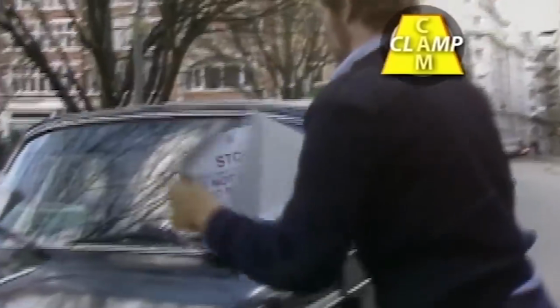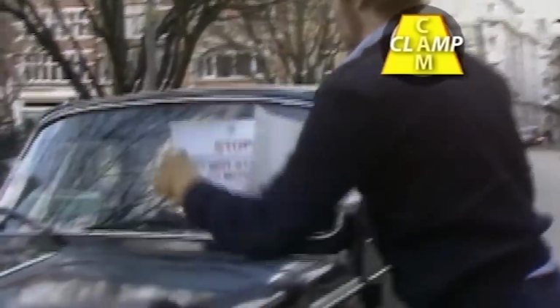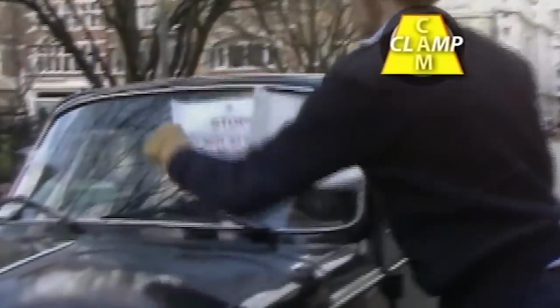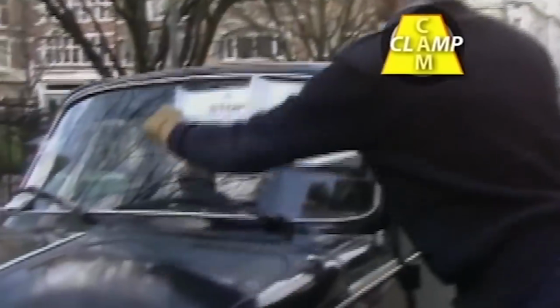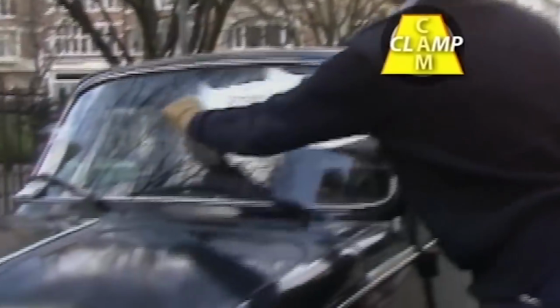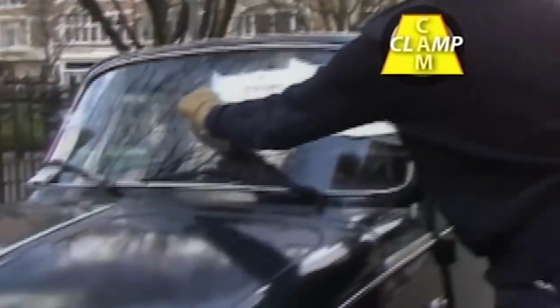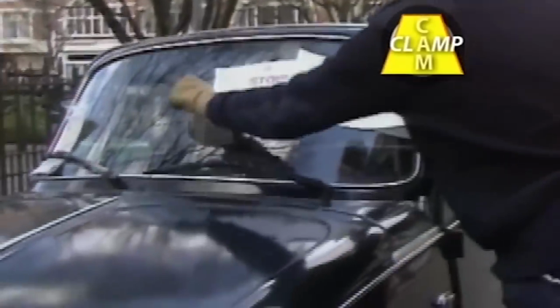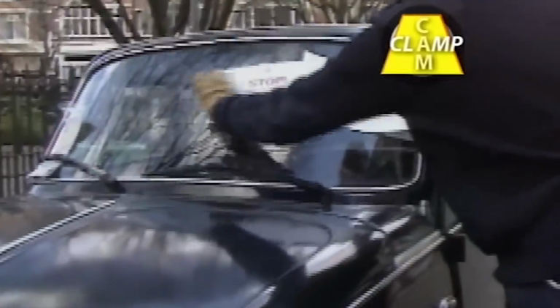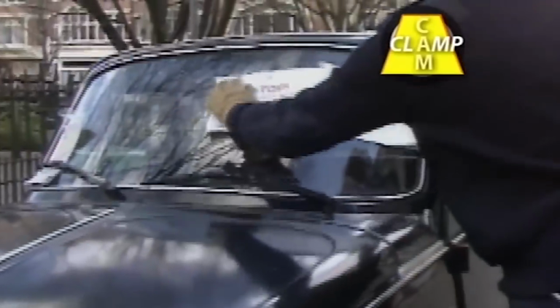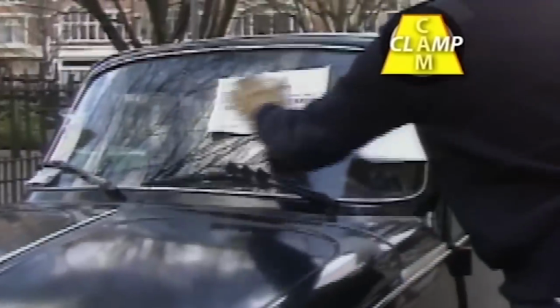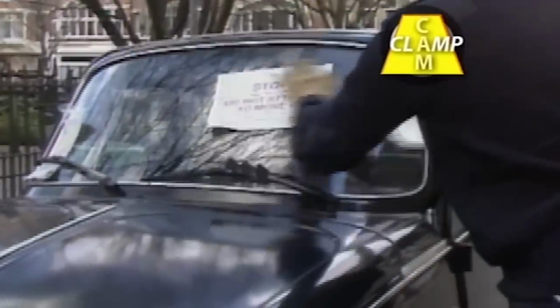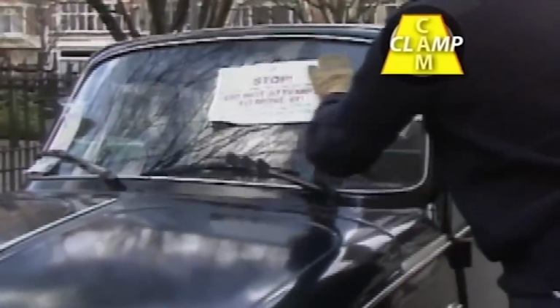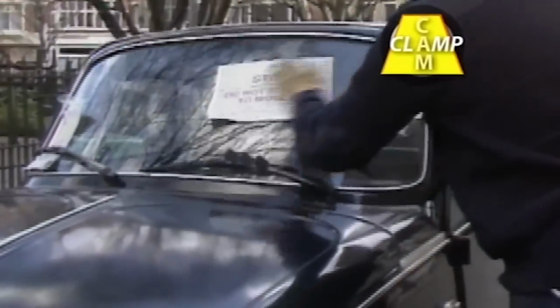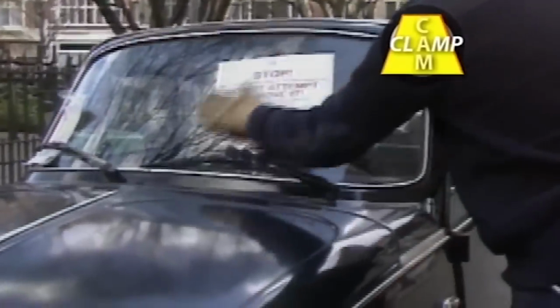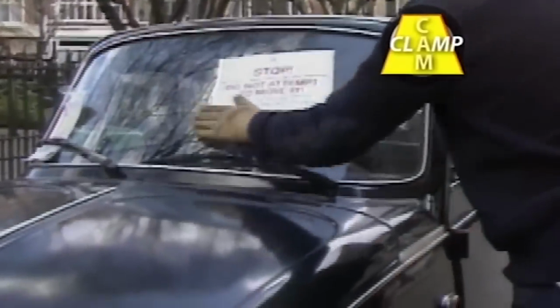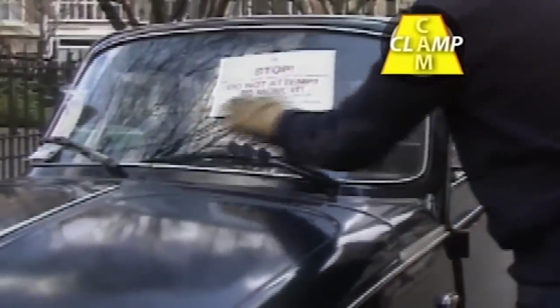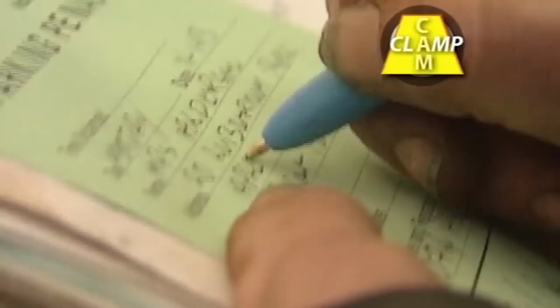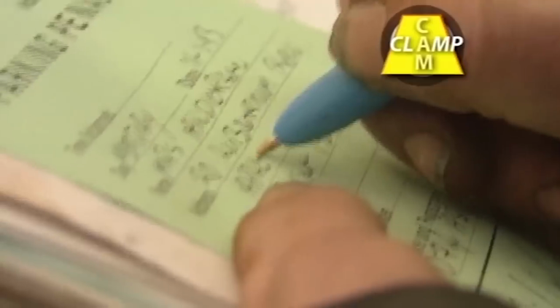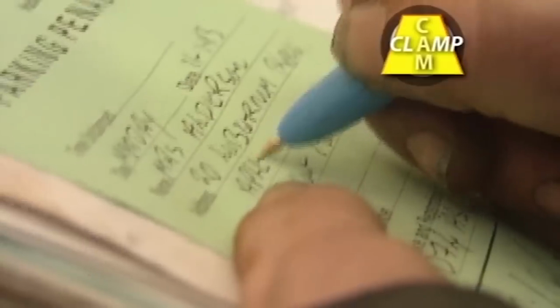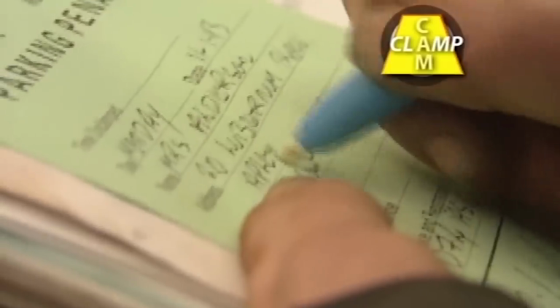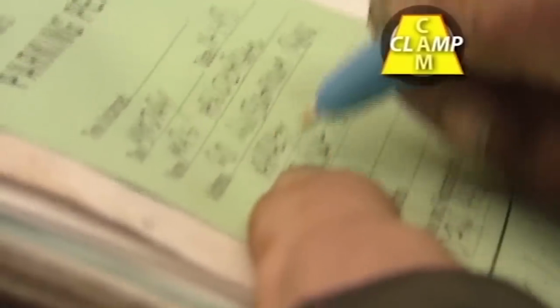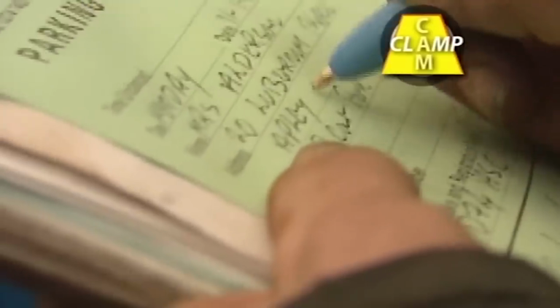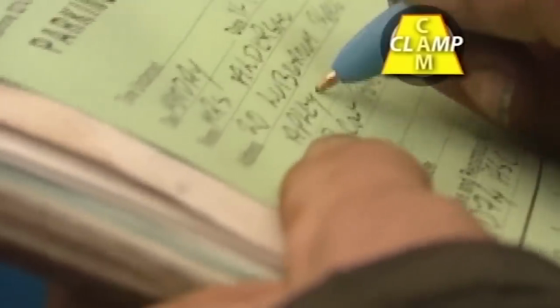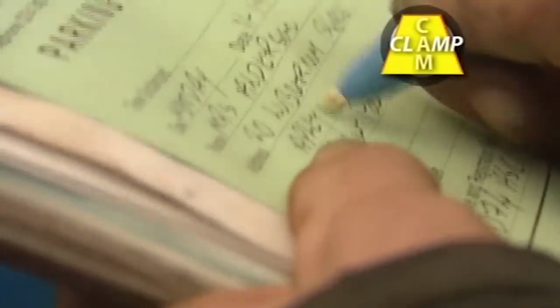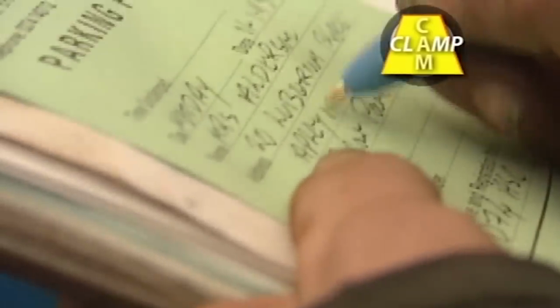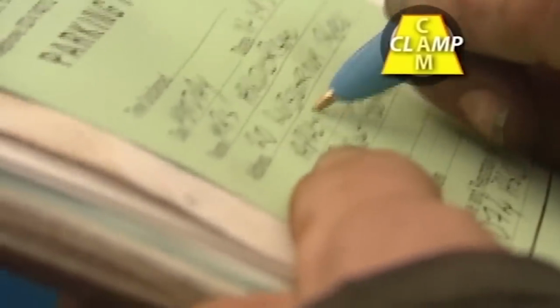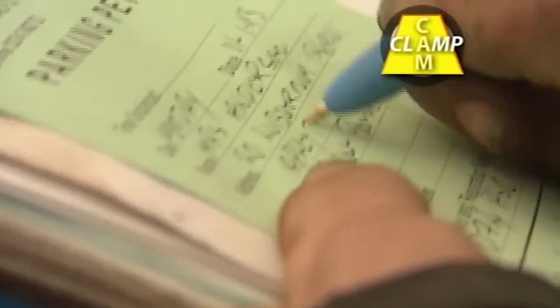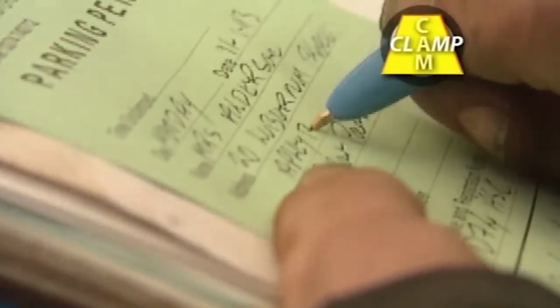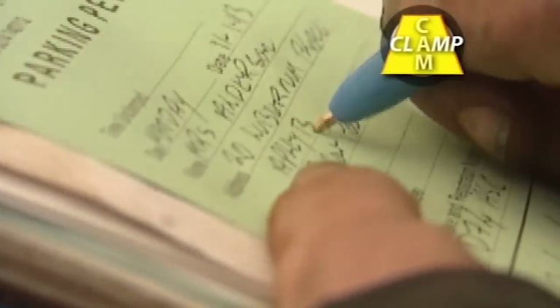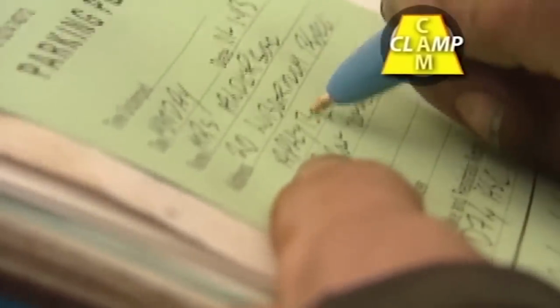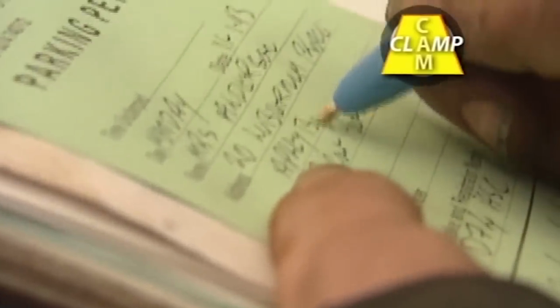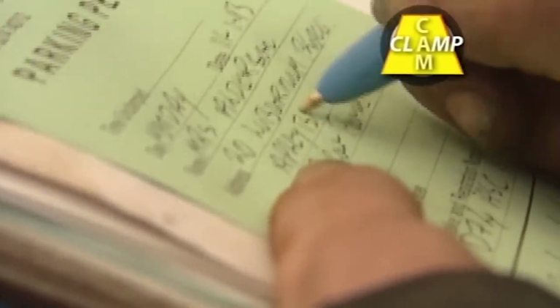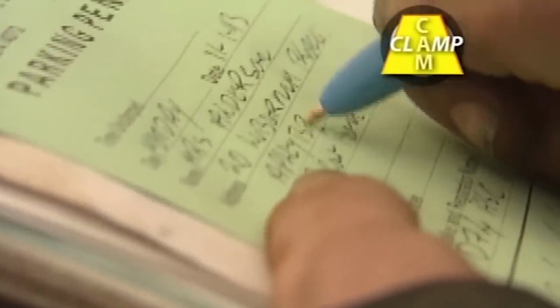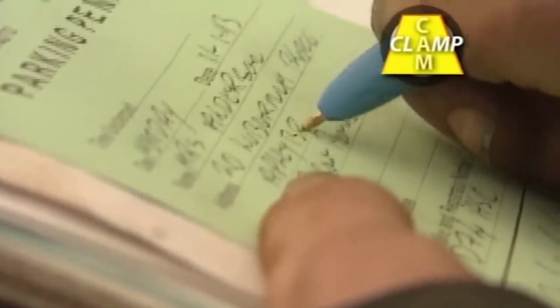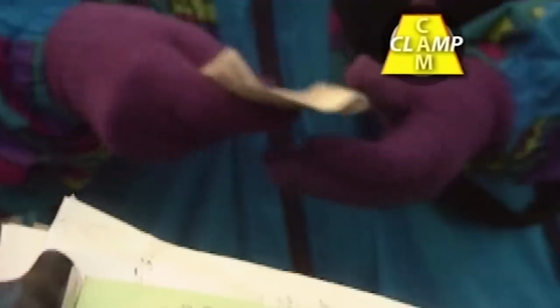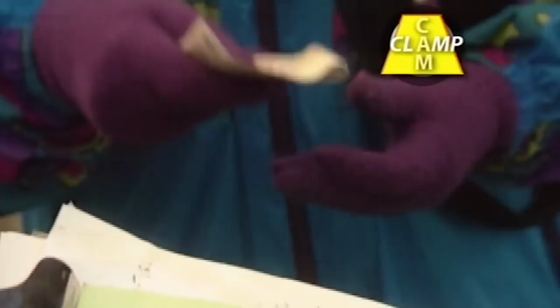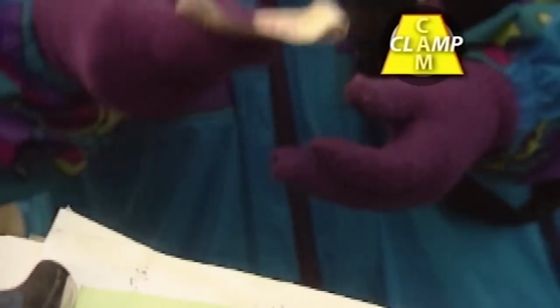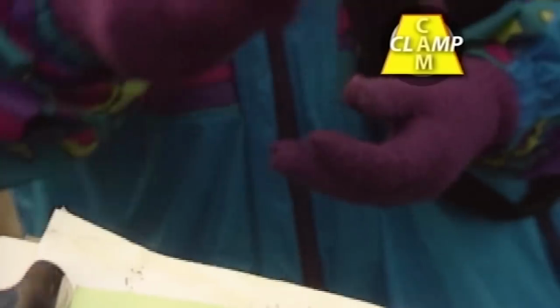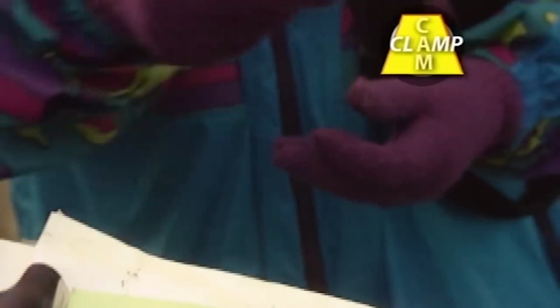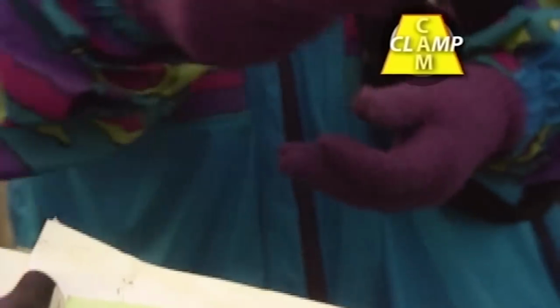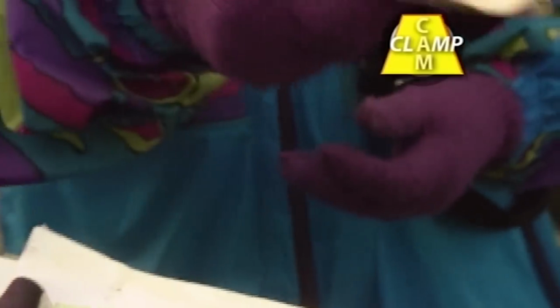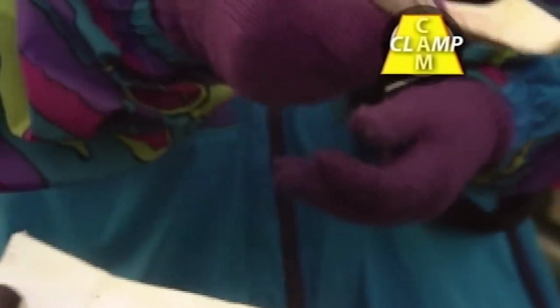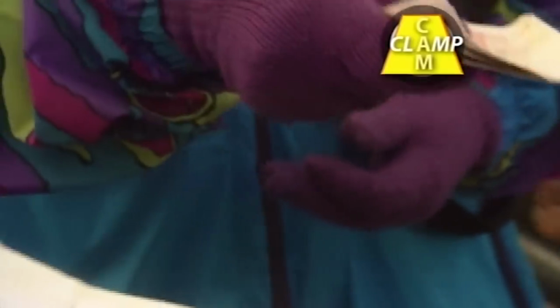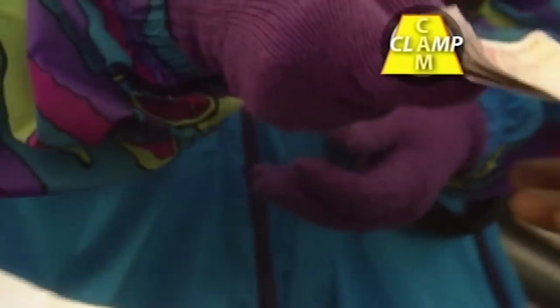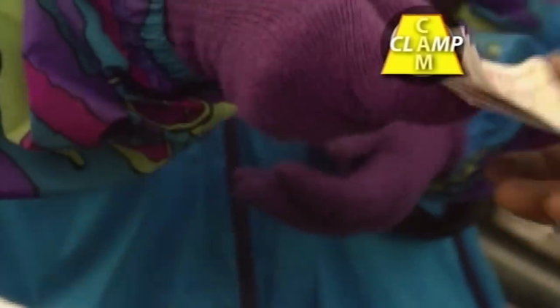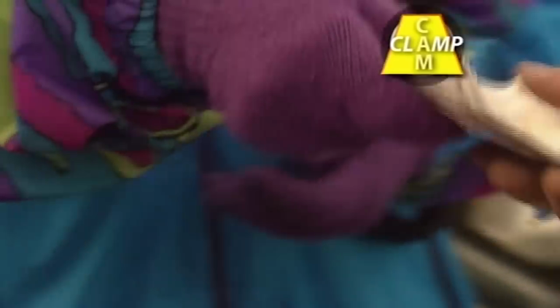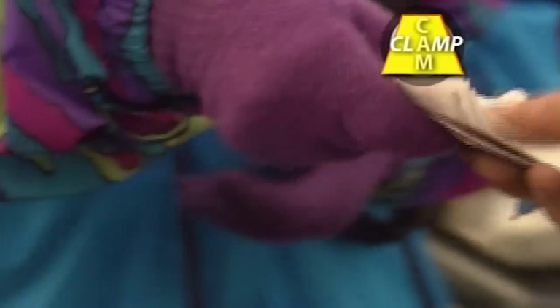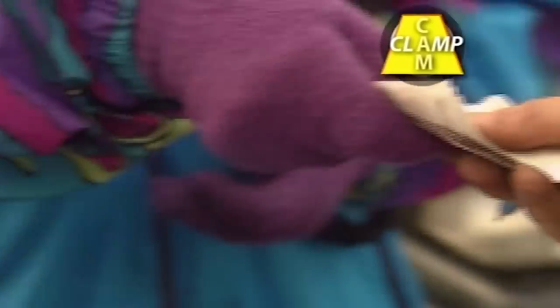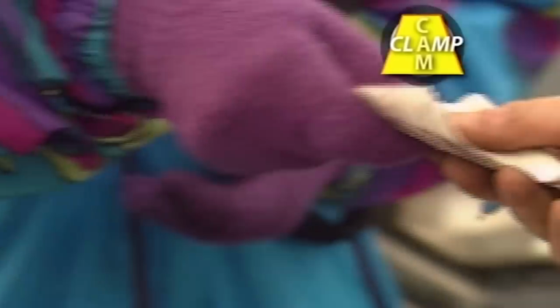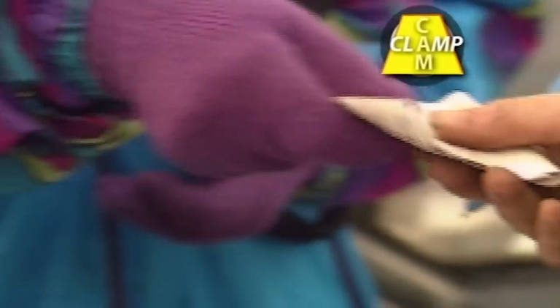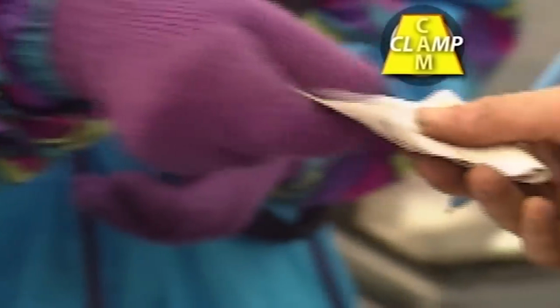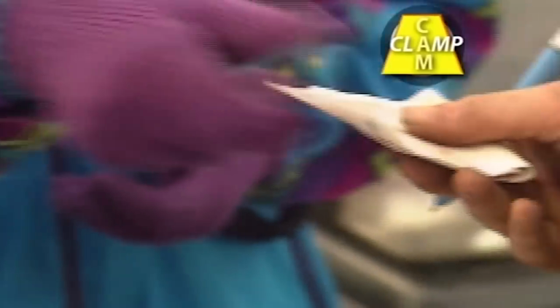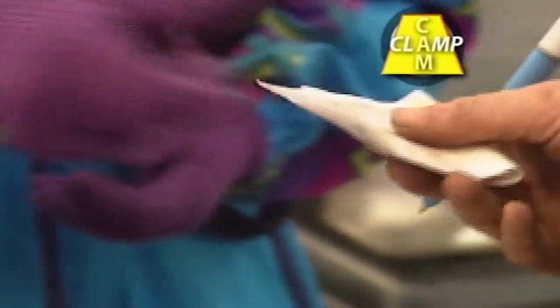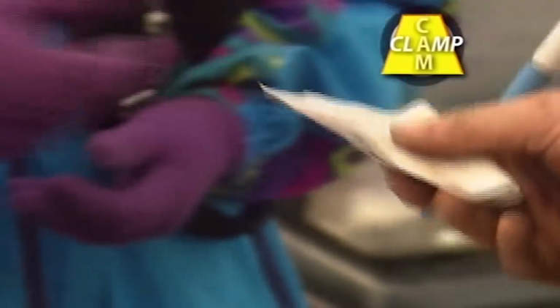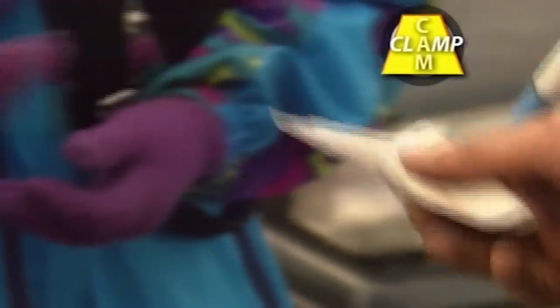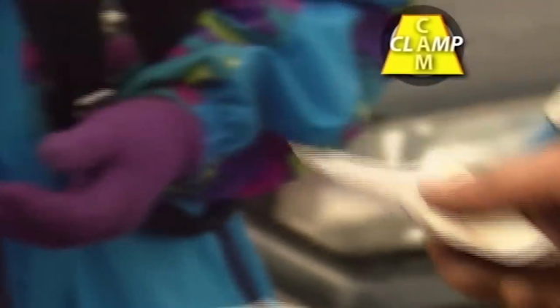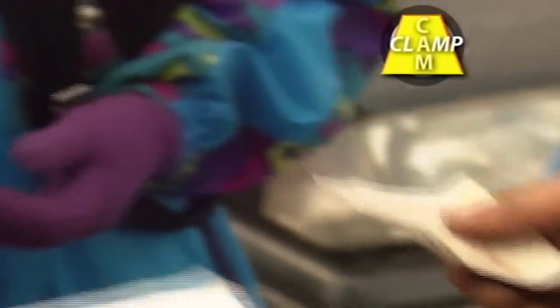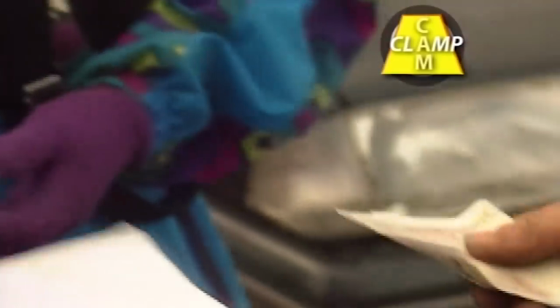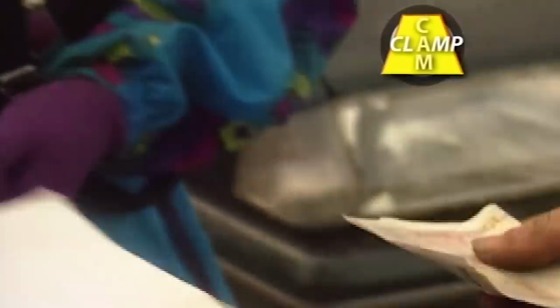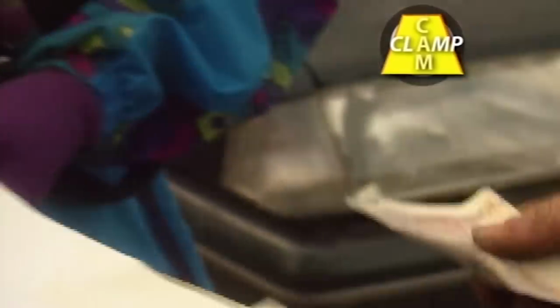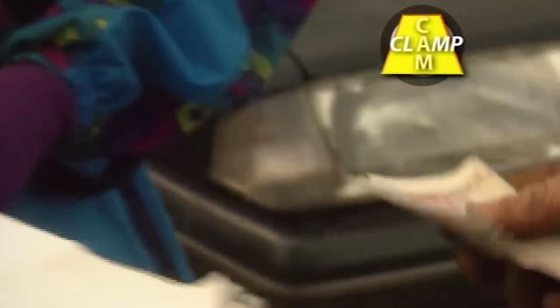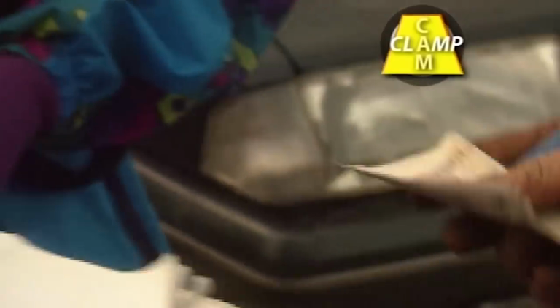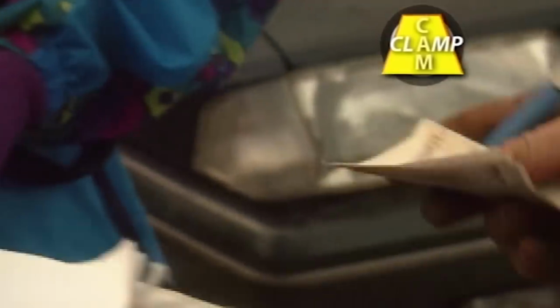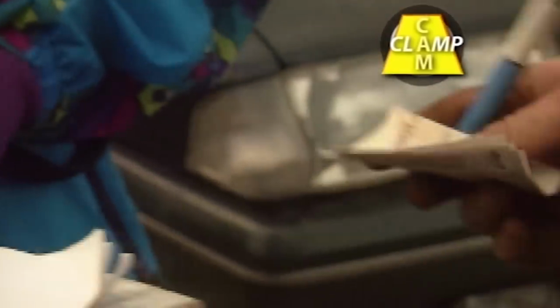Firstly, always check the clampers have the landowner's permission to operate. Without that, it's a jailable offence of obtaining money by deception.